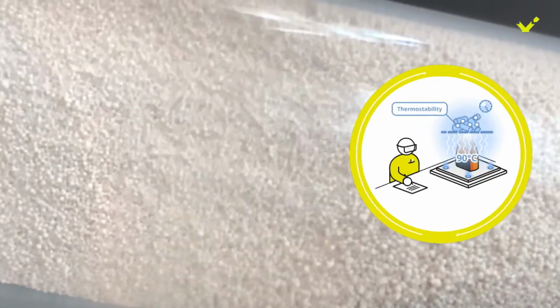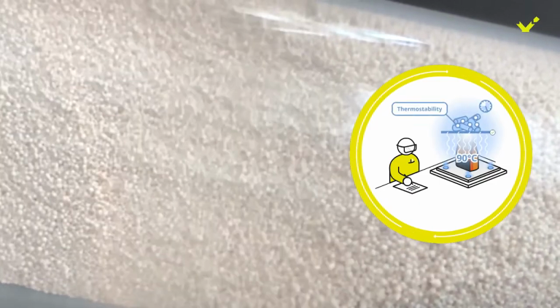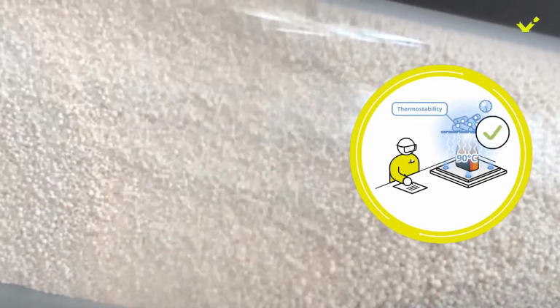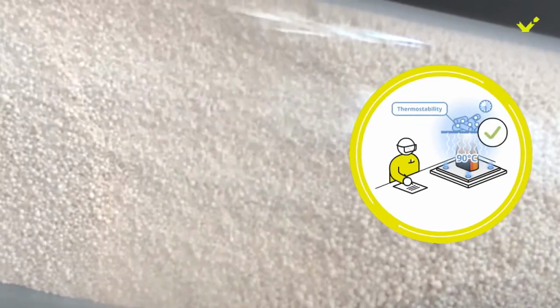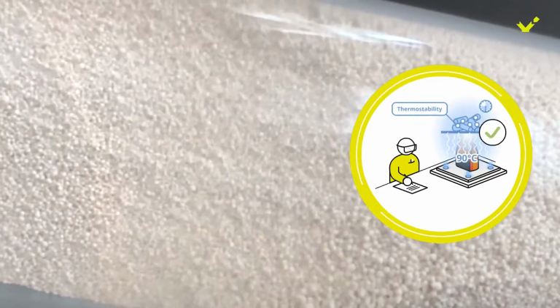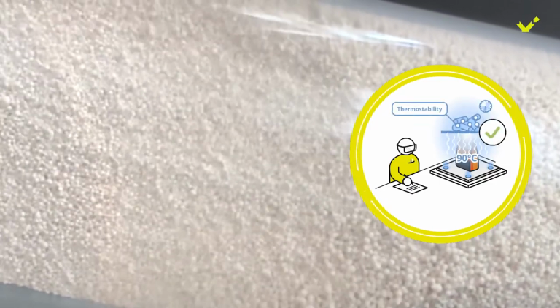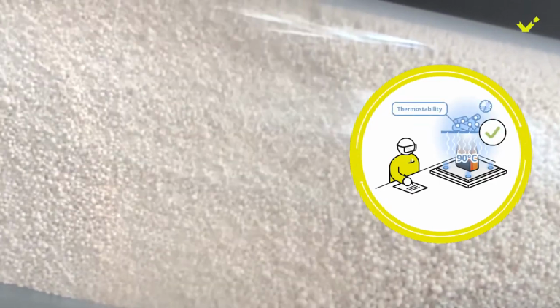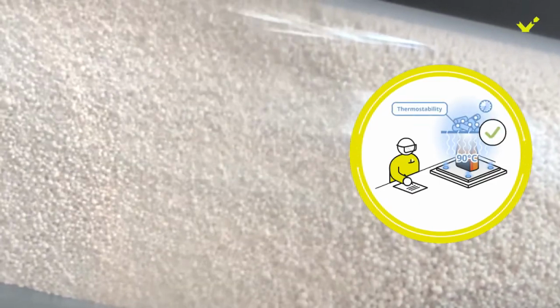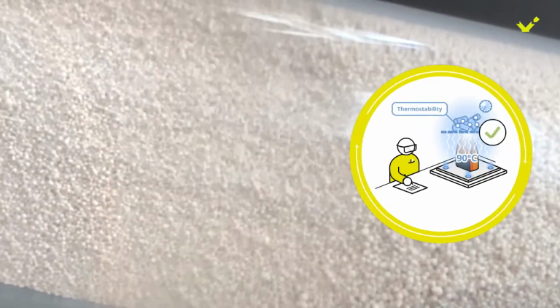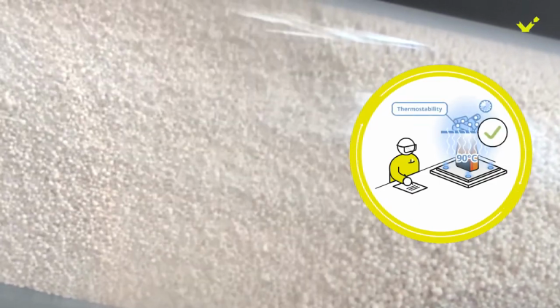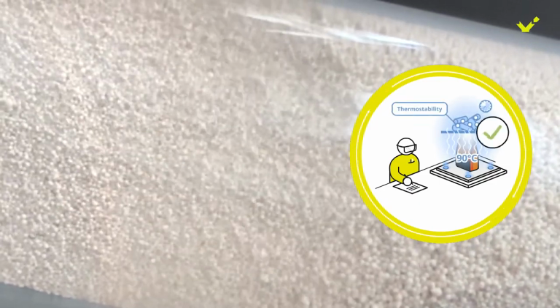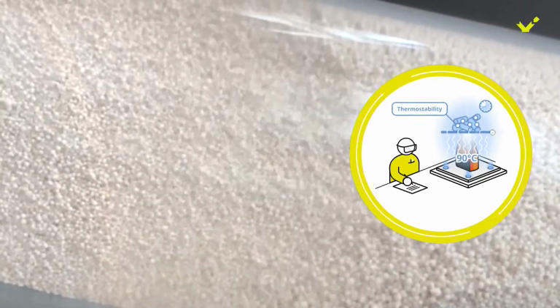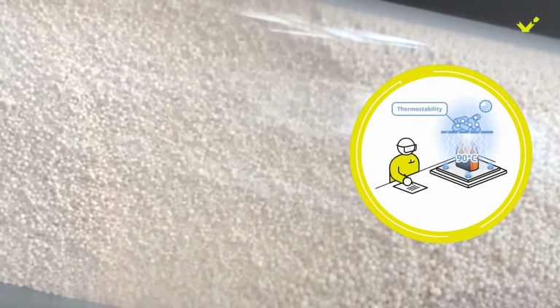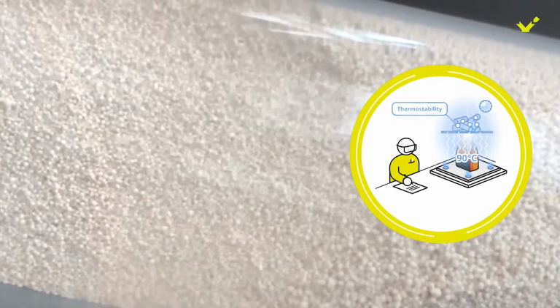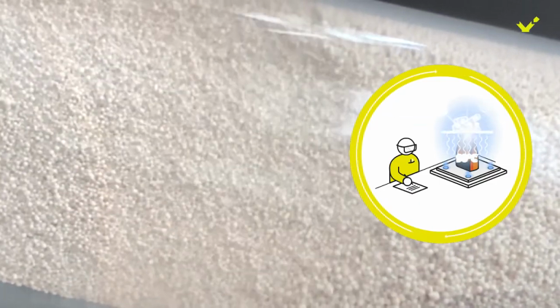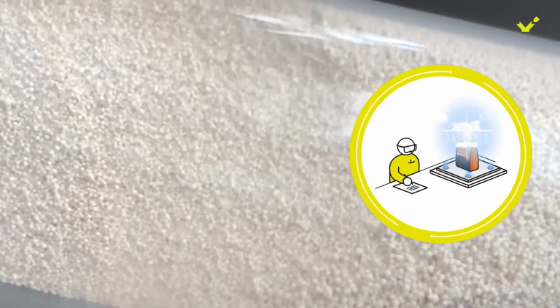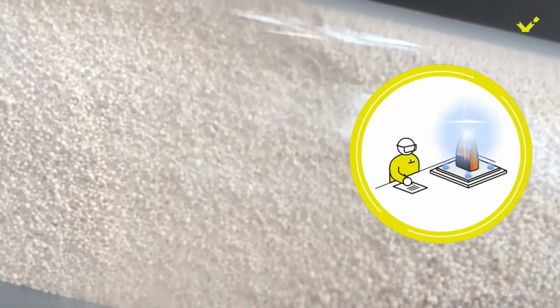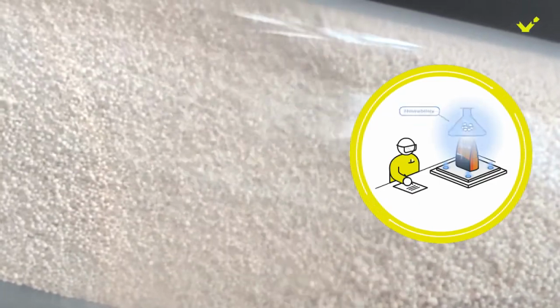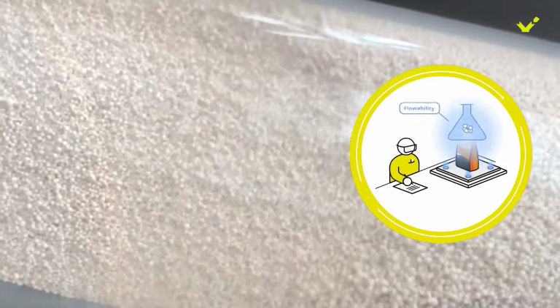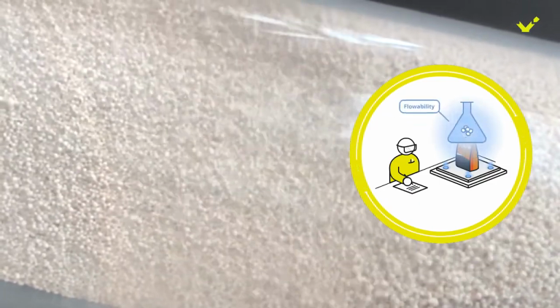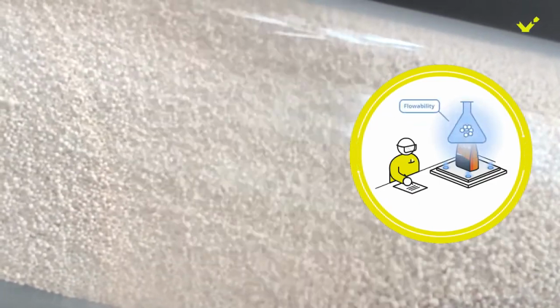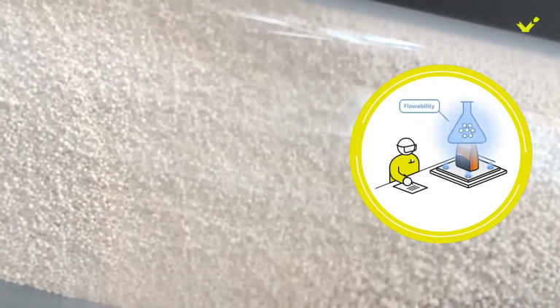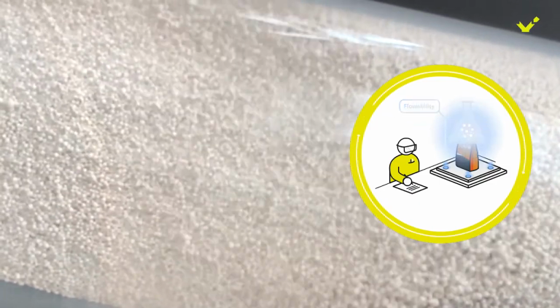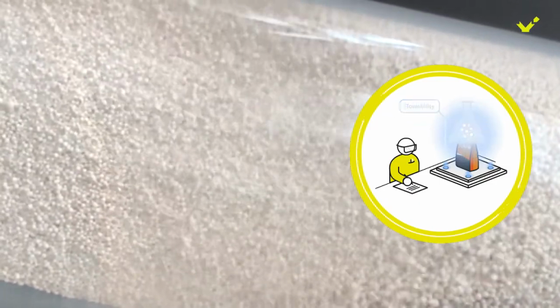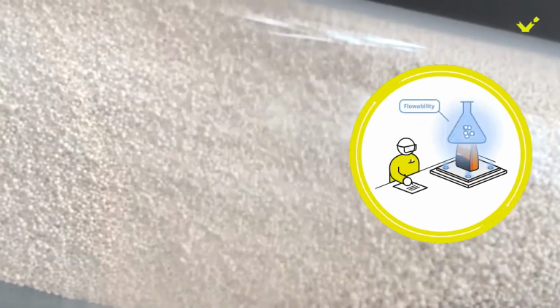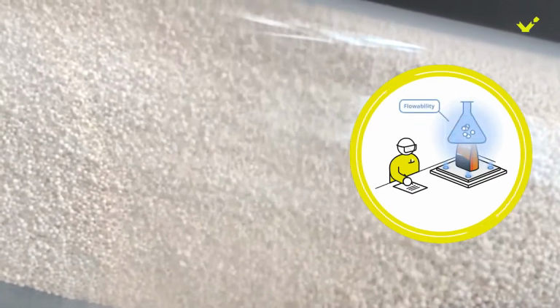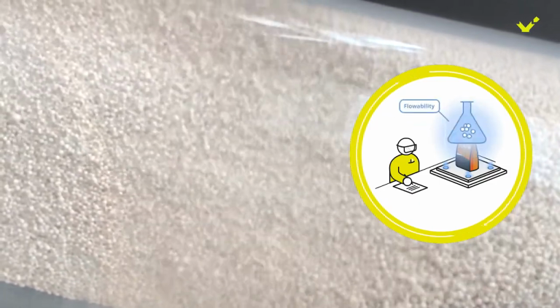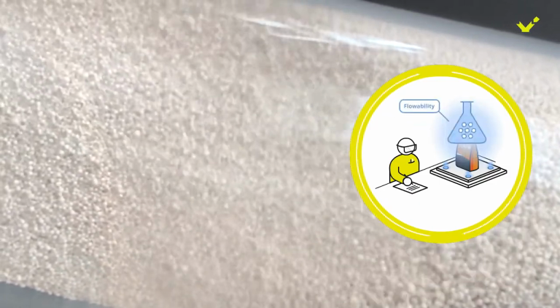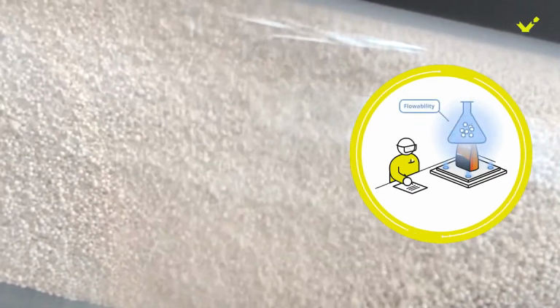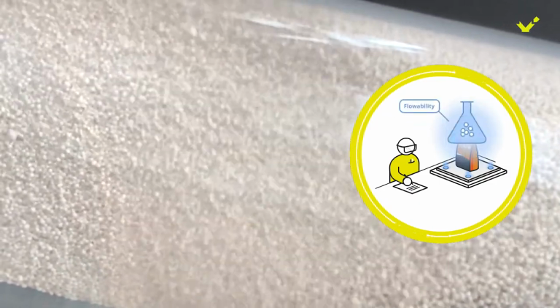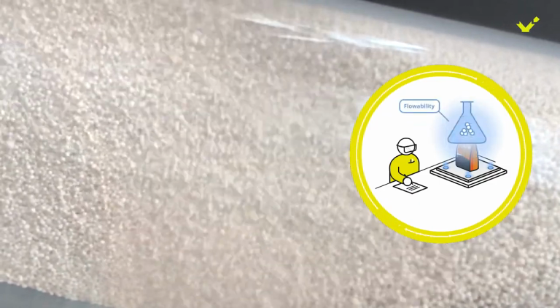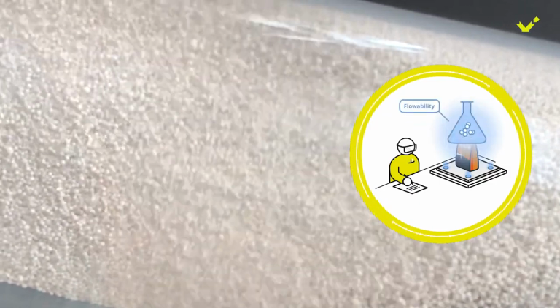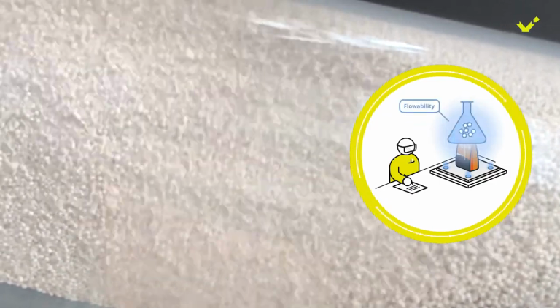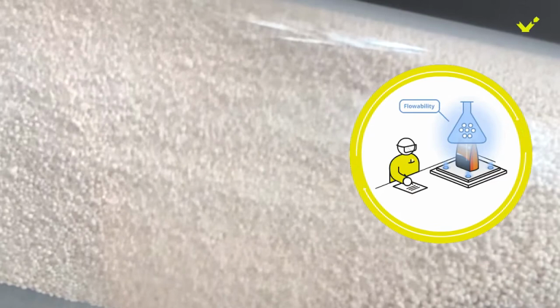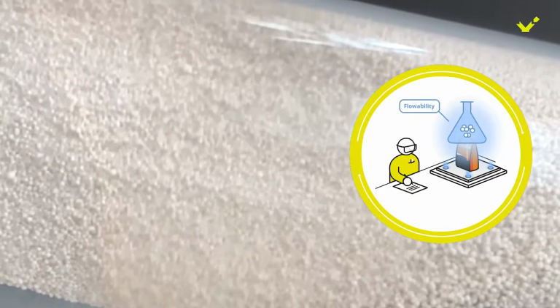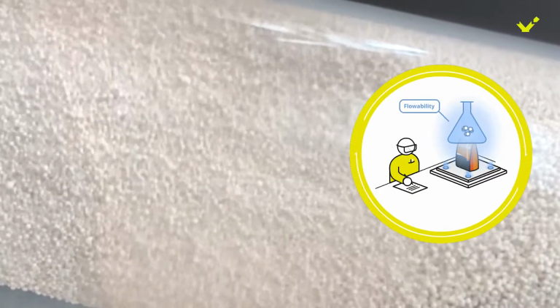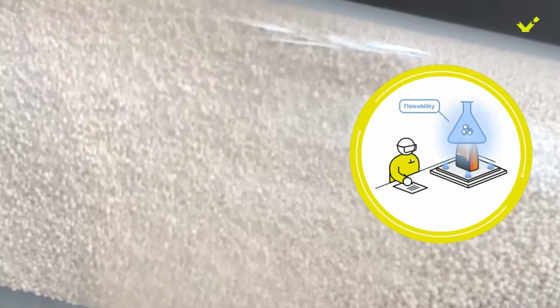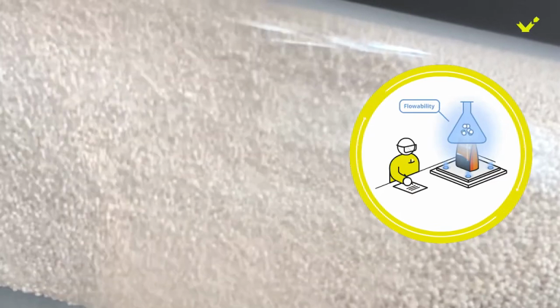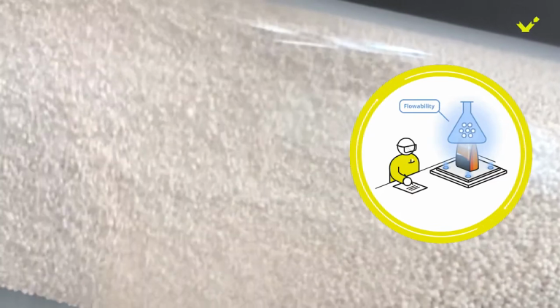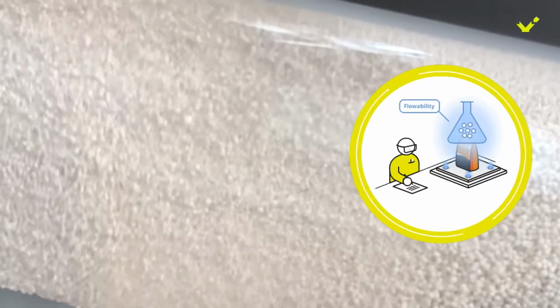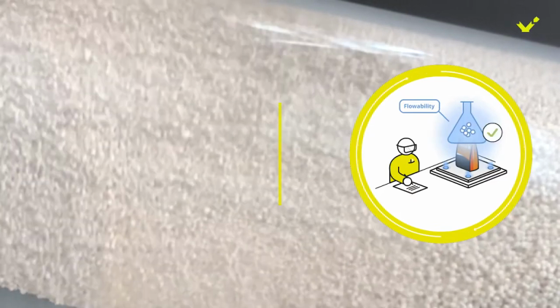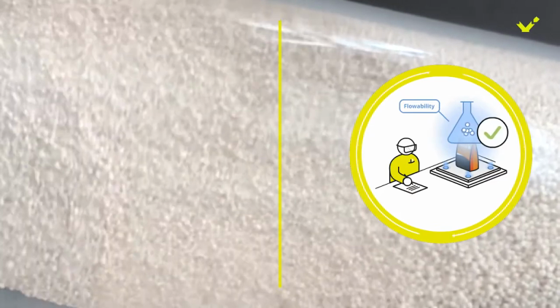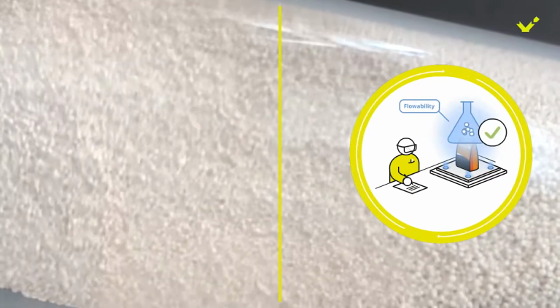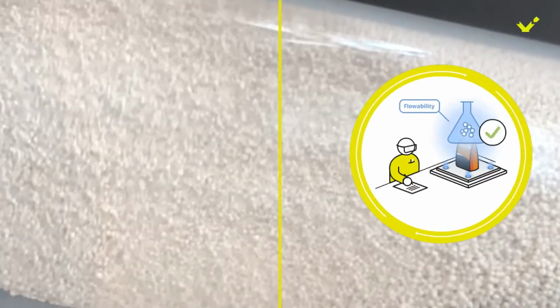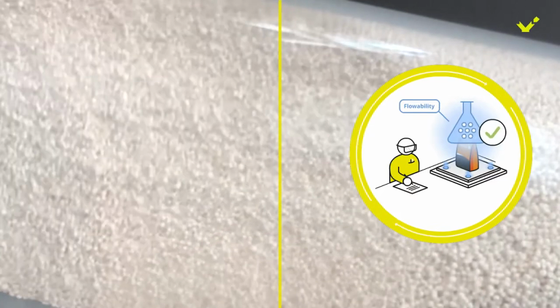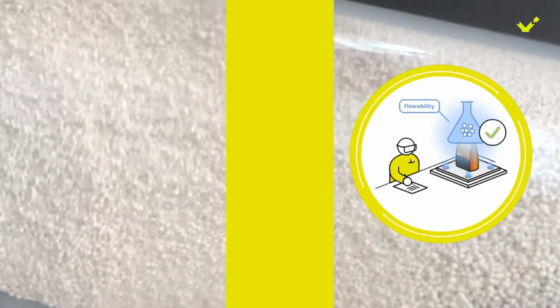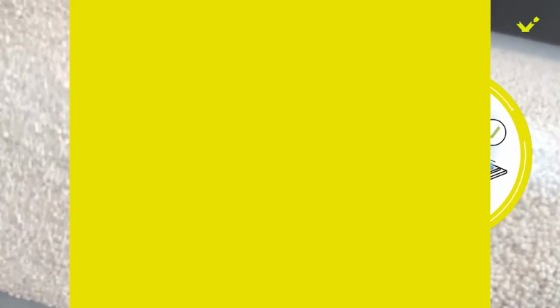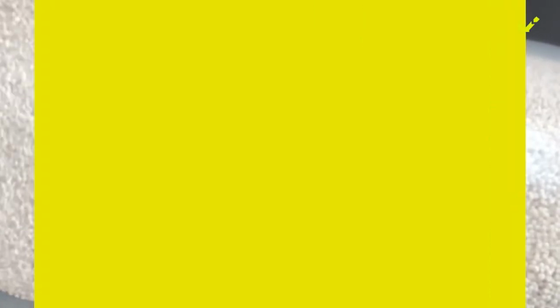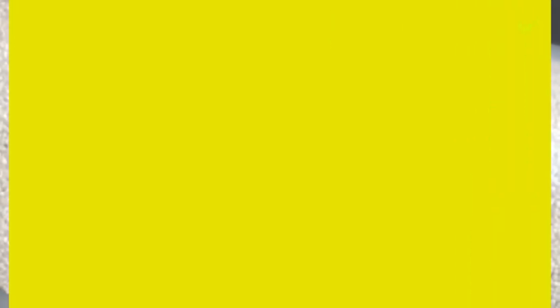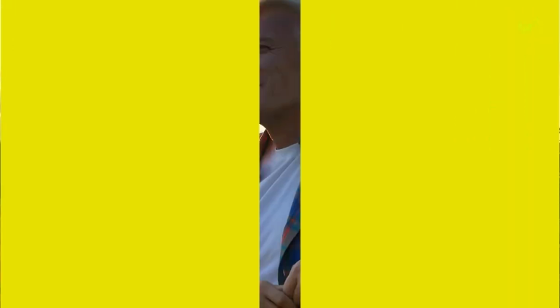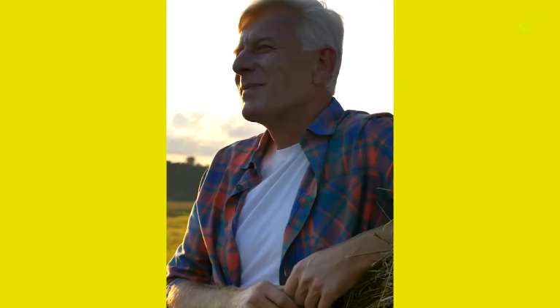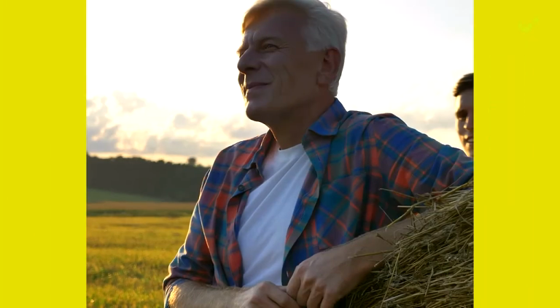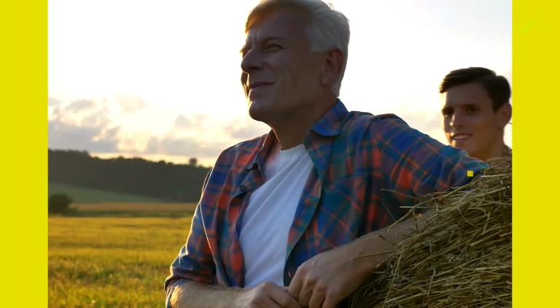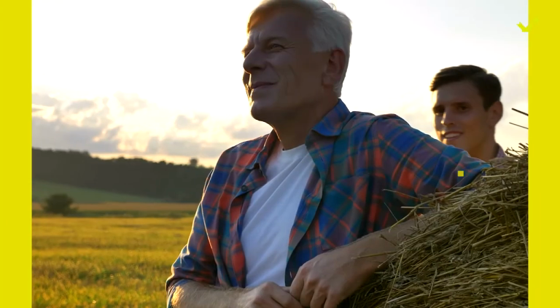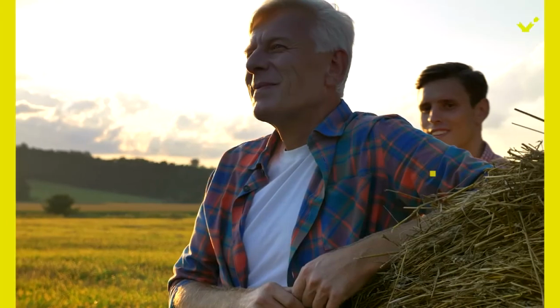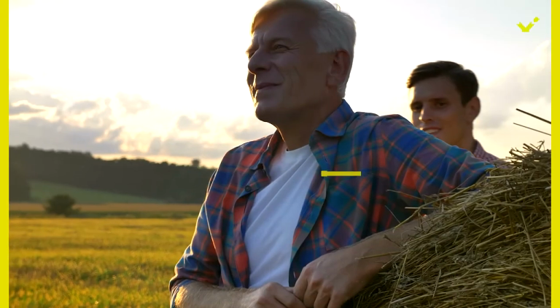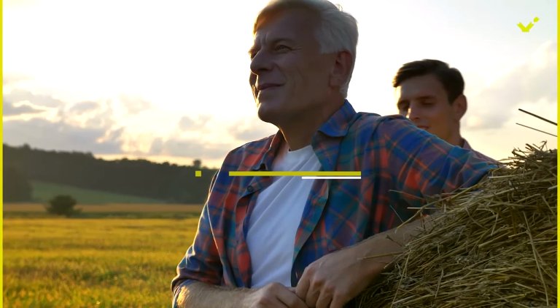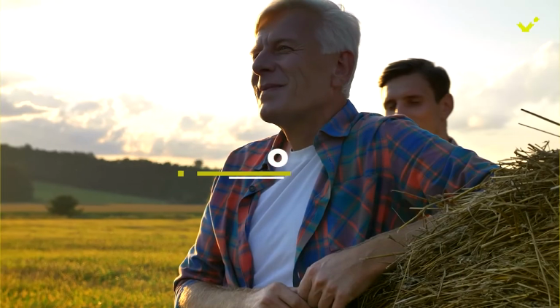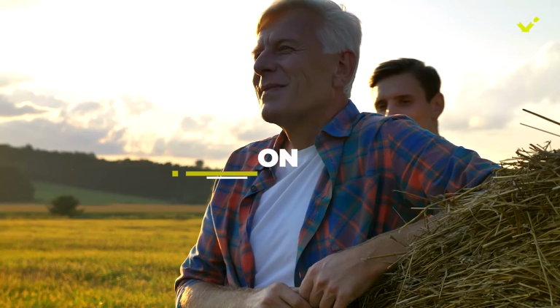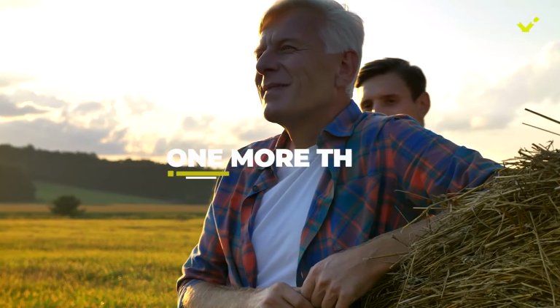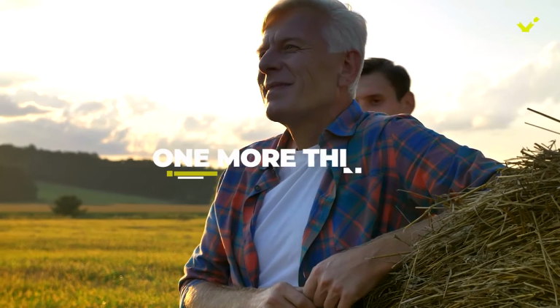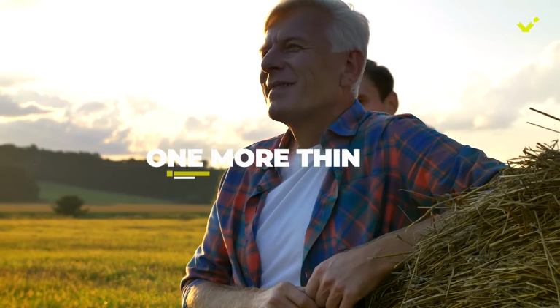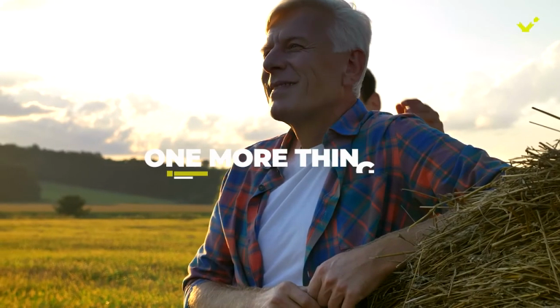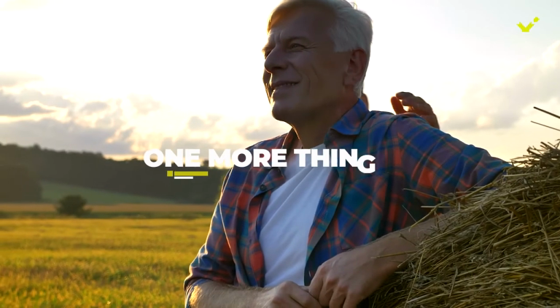Plus, its free-flowing formulation allows for homogenous mixing. And there's one more thing.